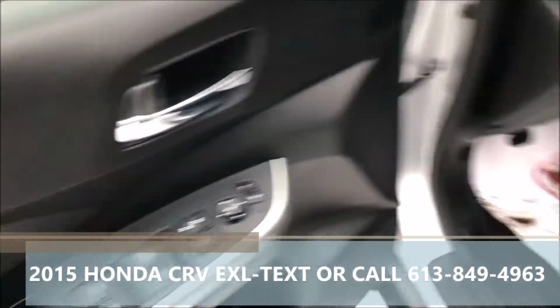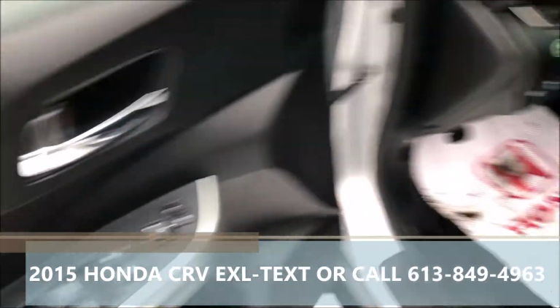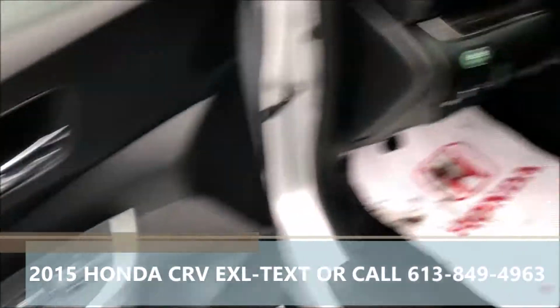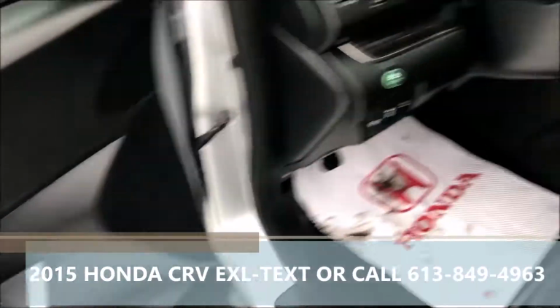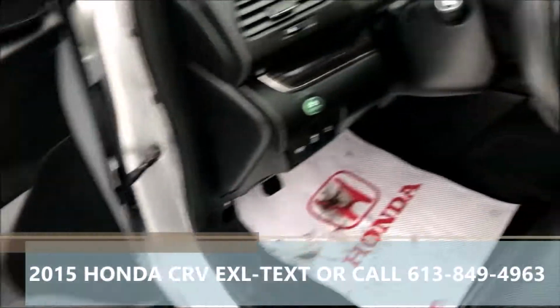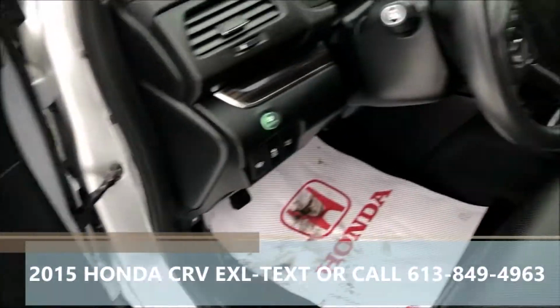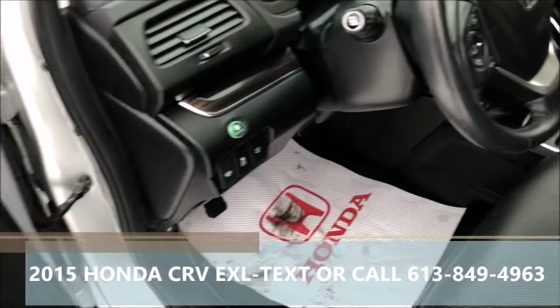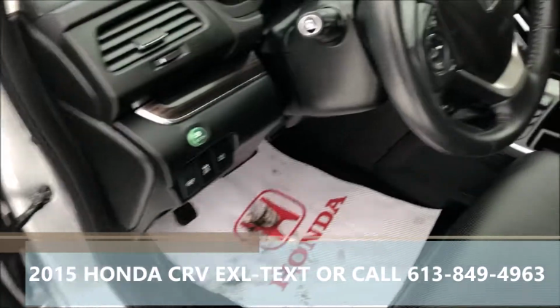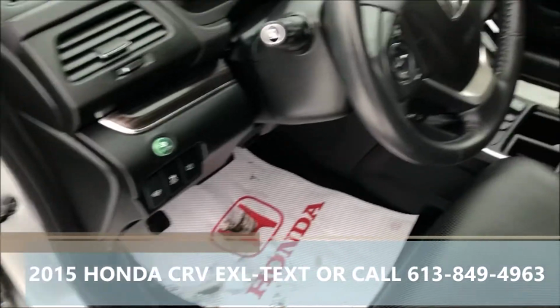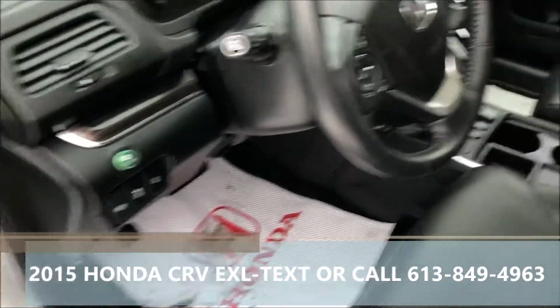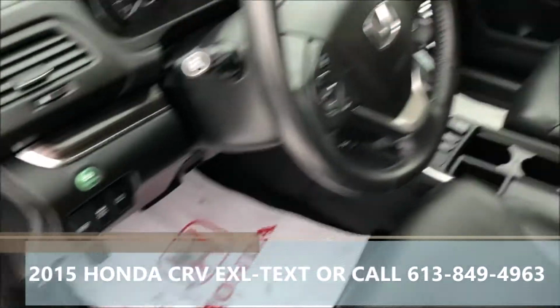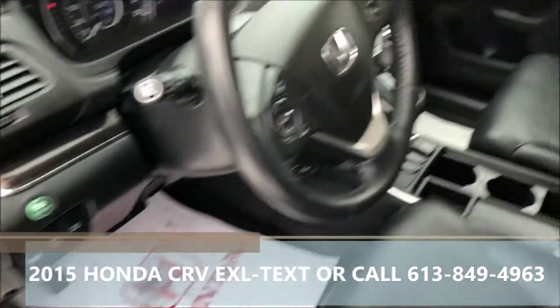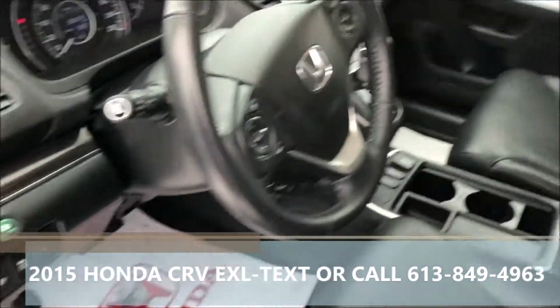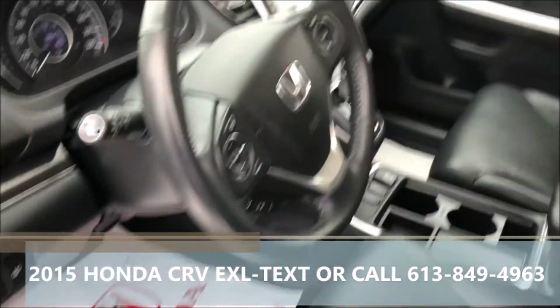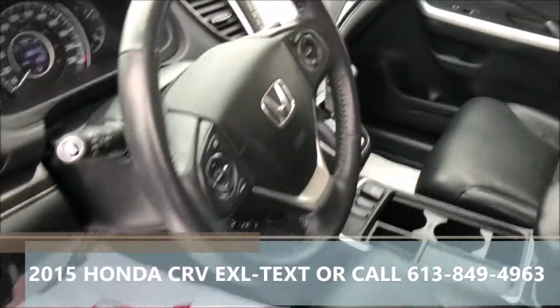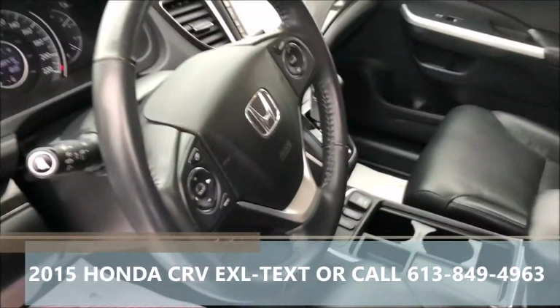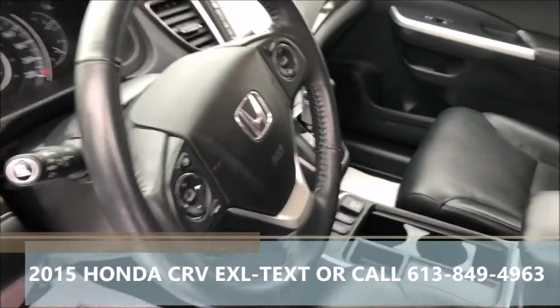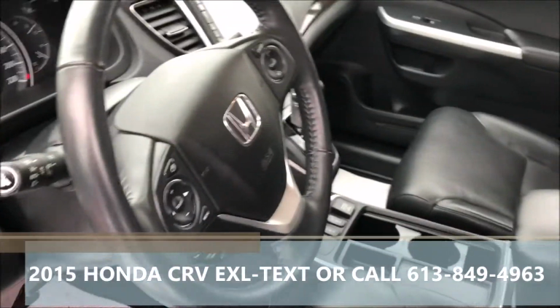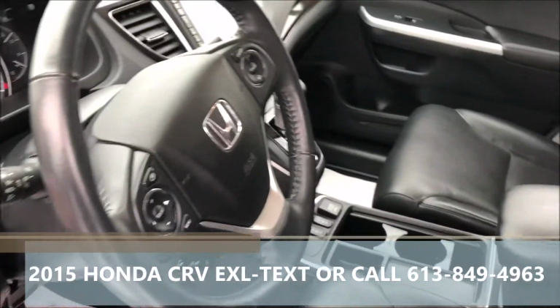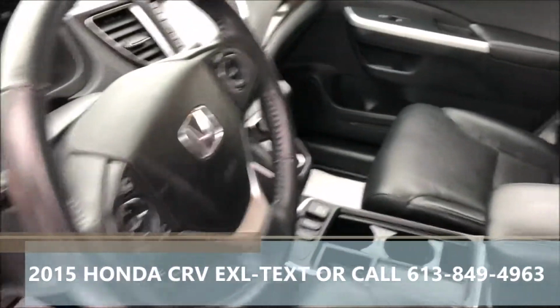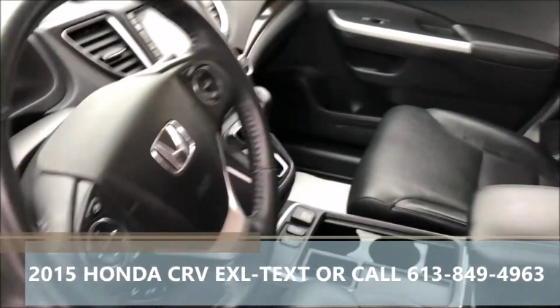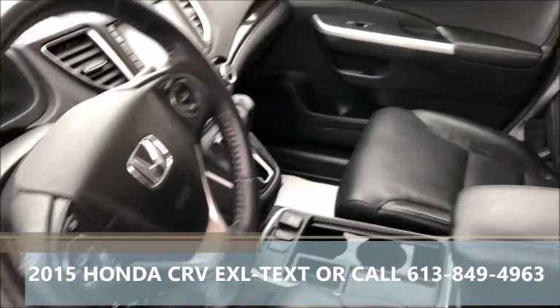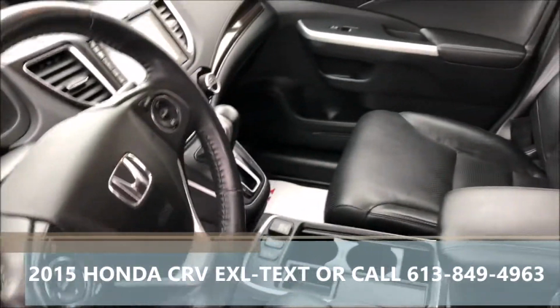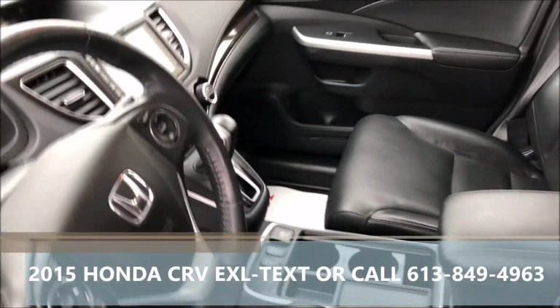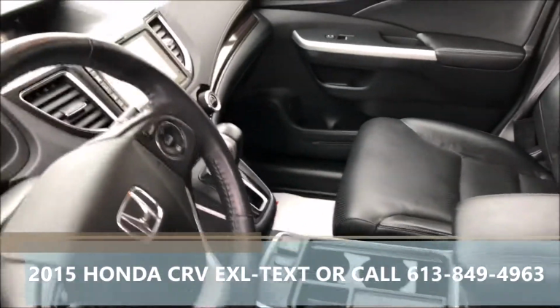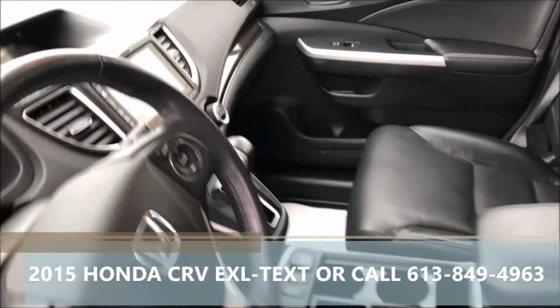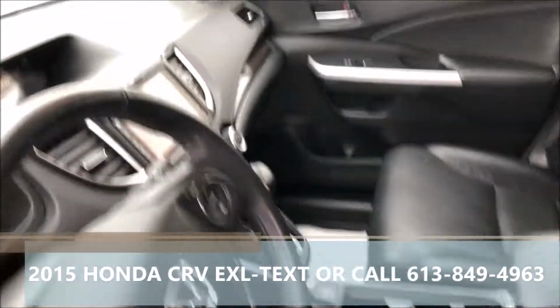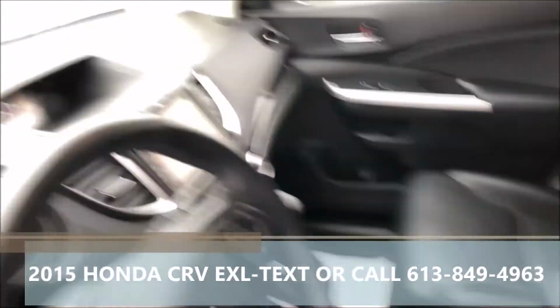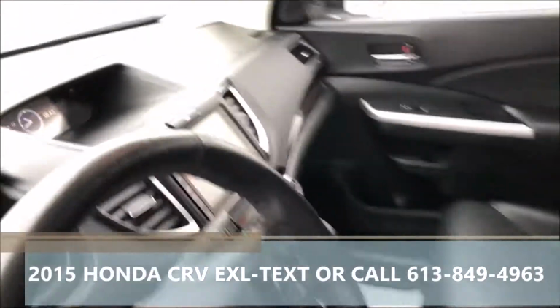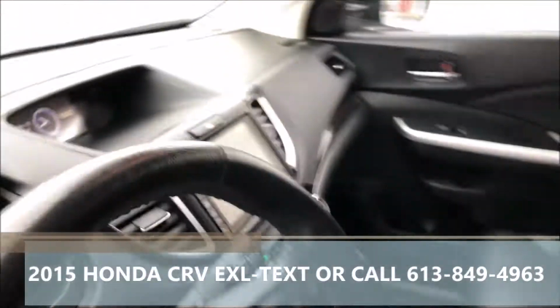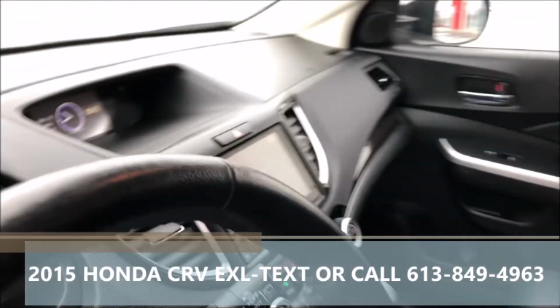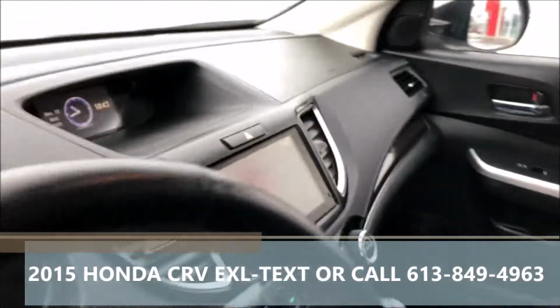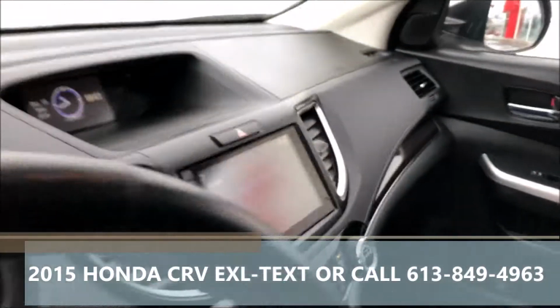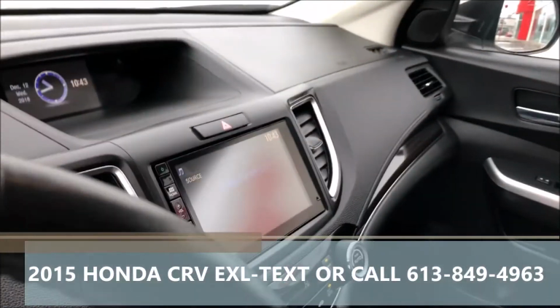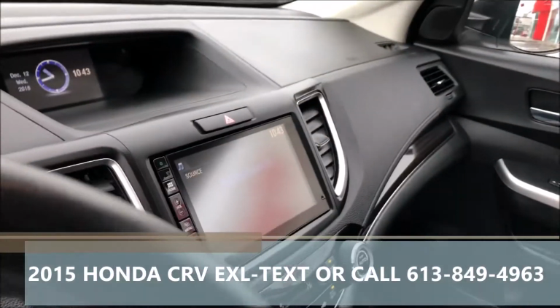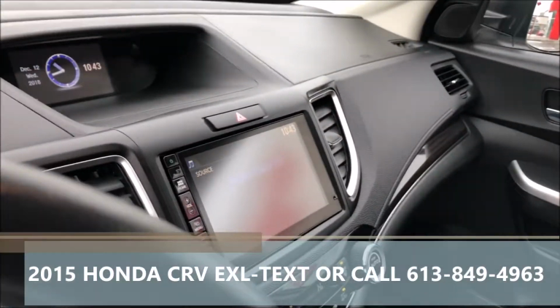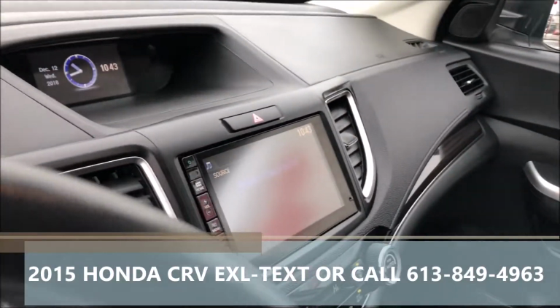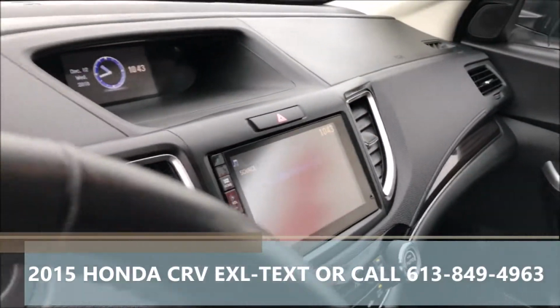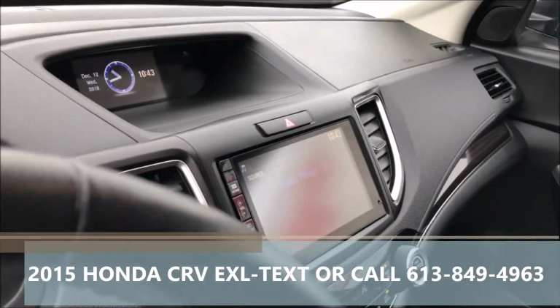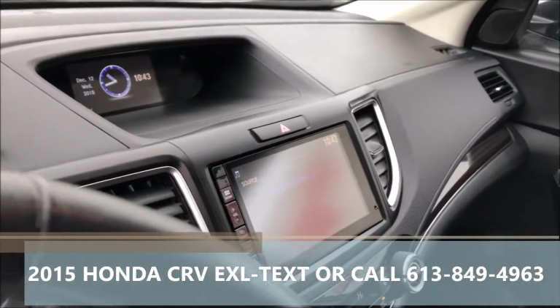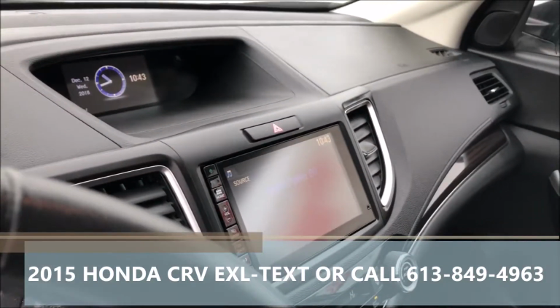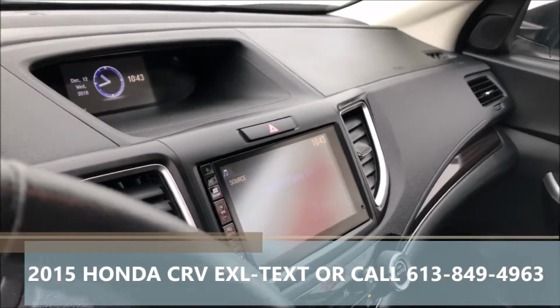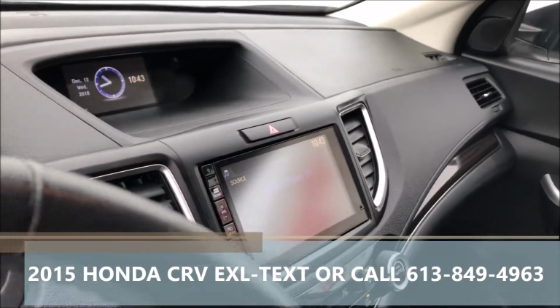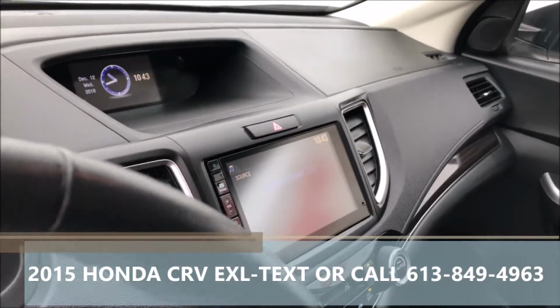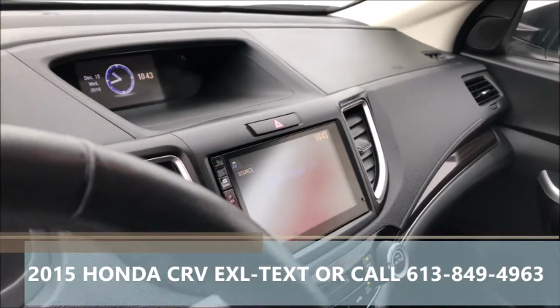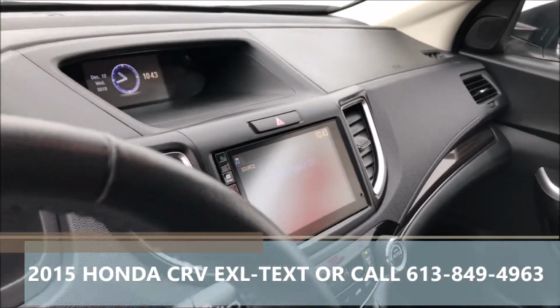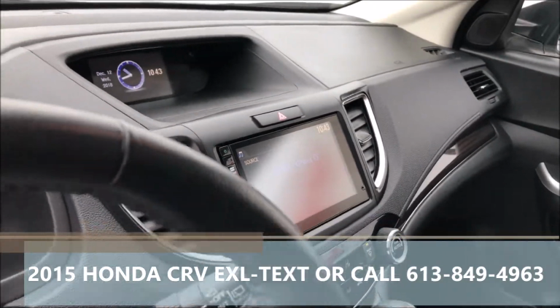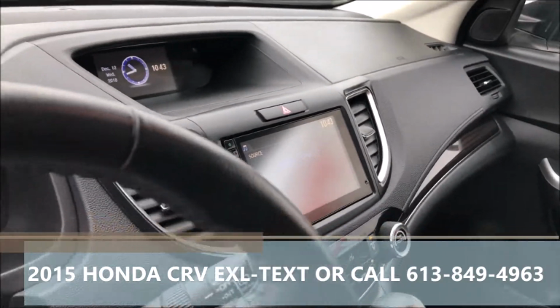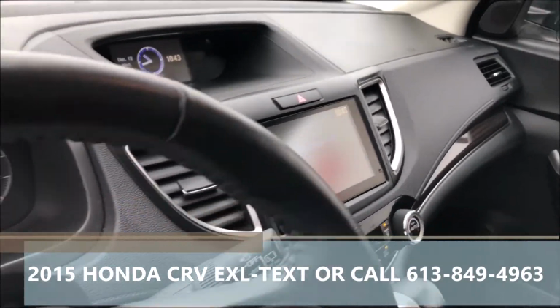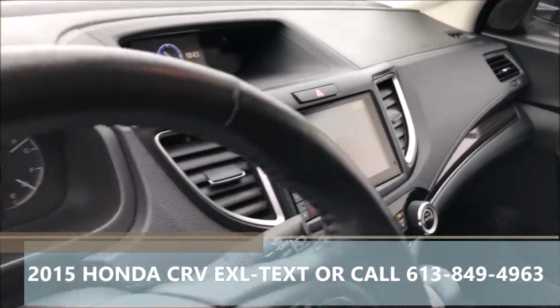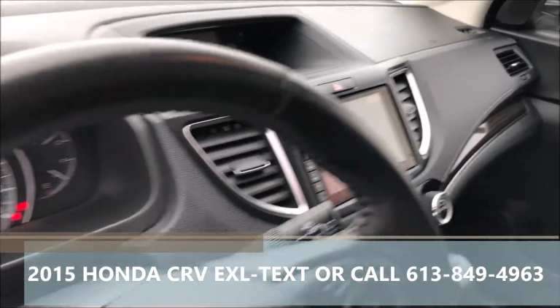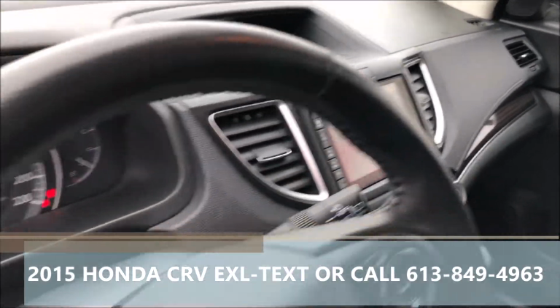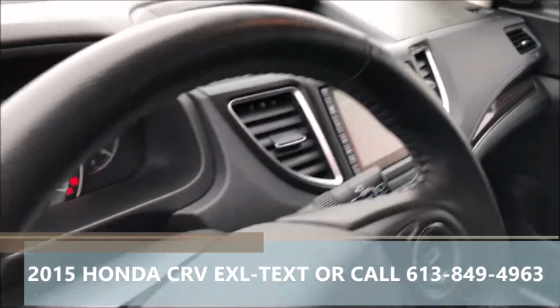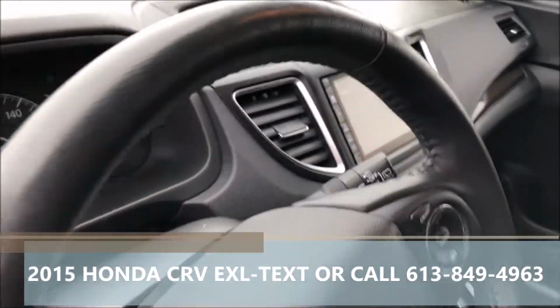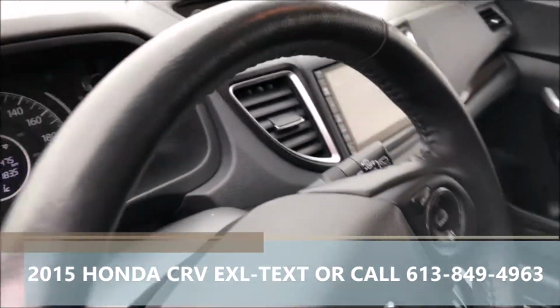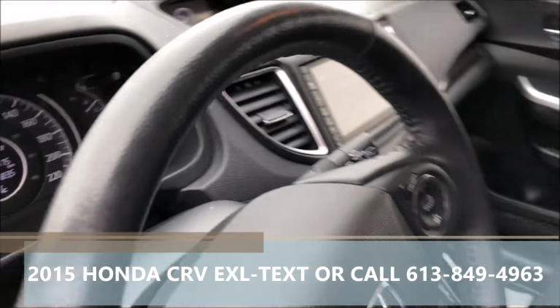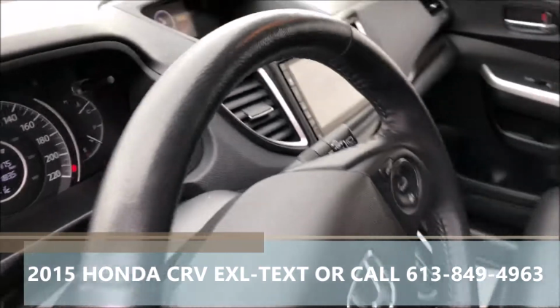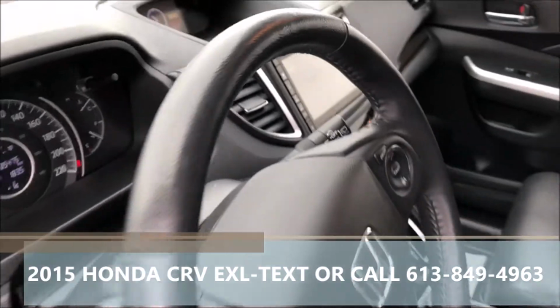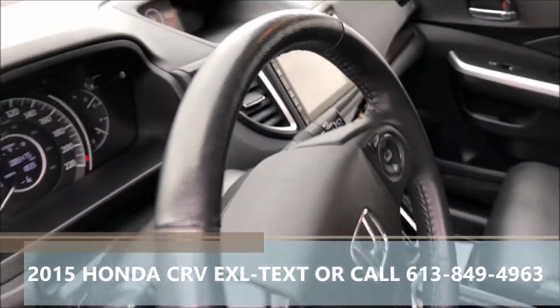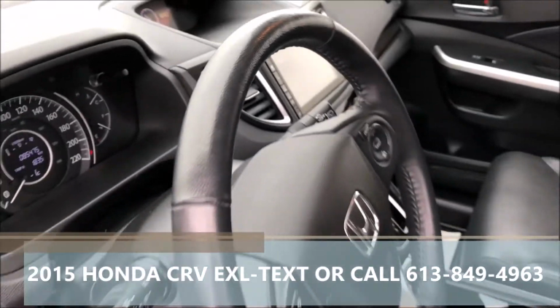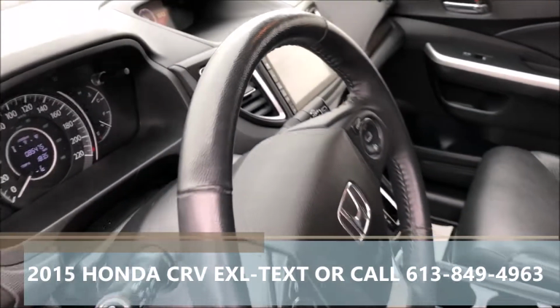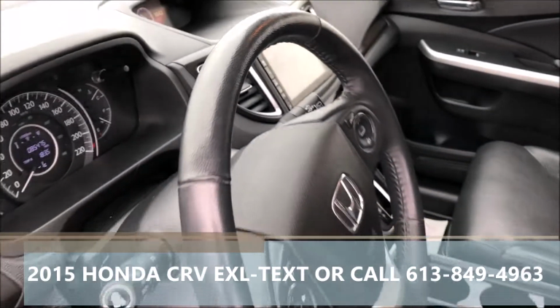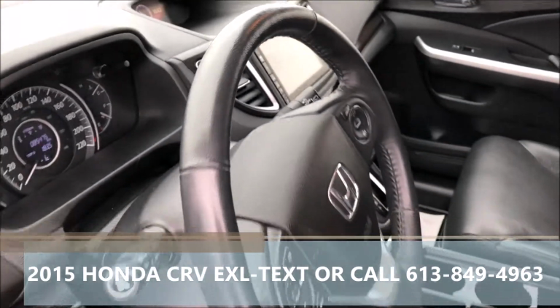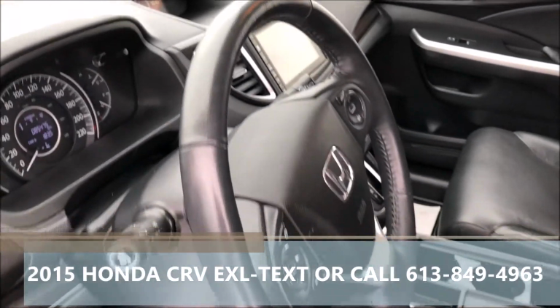Of course, power windows, power locks, power mirrors, and blind spot cameras — so when you're turning right, it'll display your blind spot on the screen.